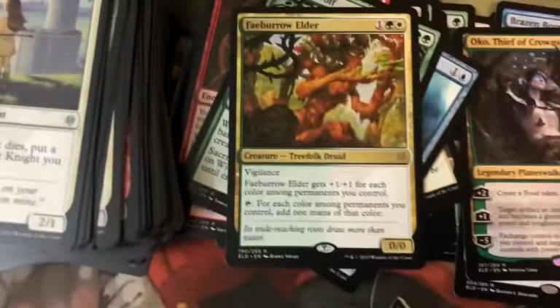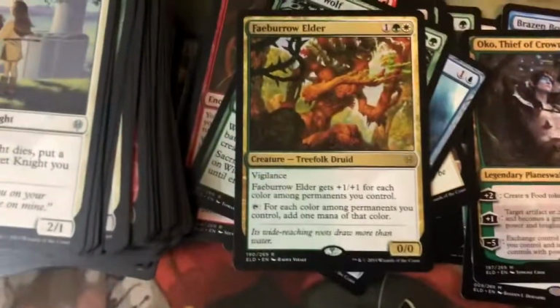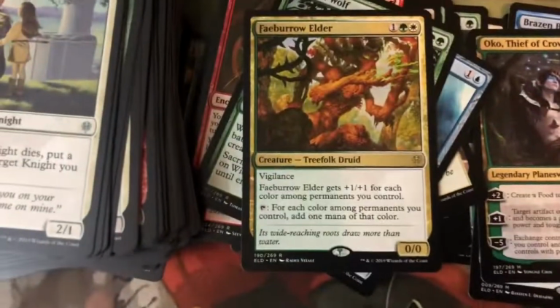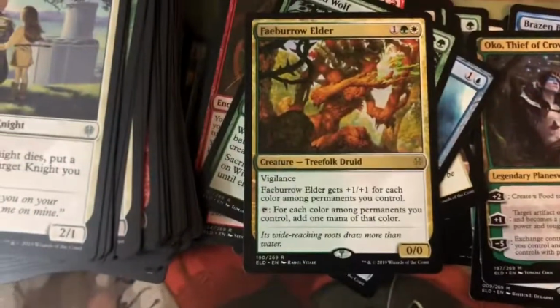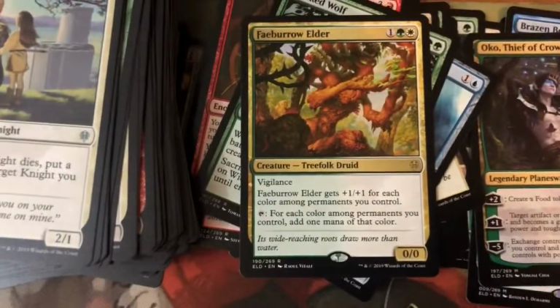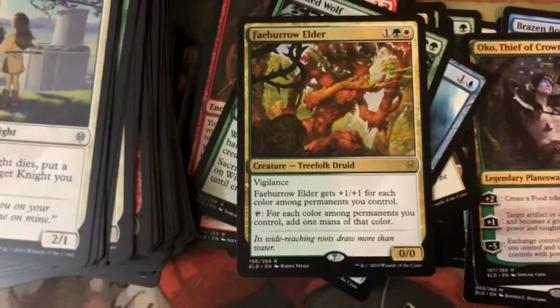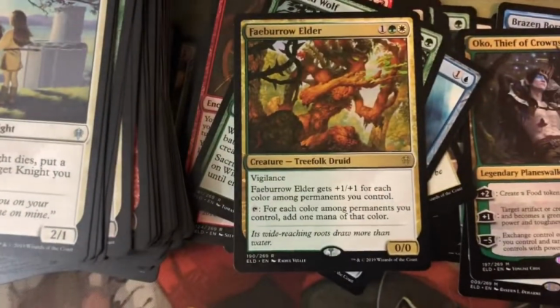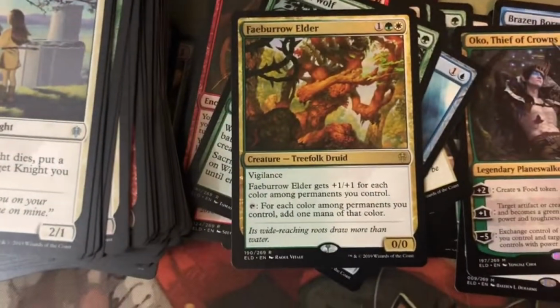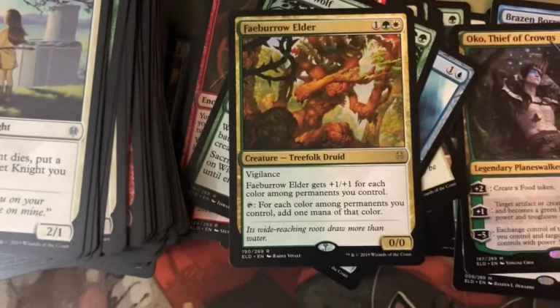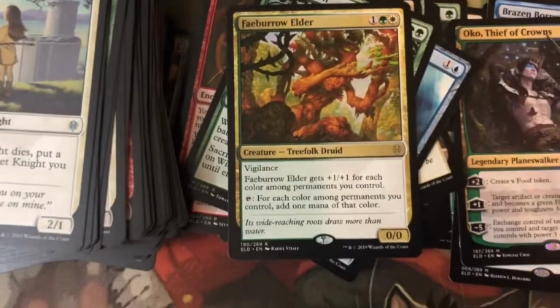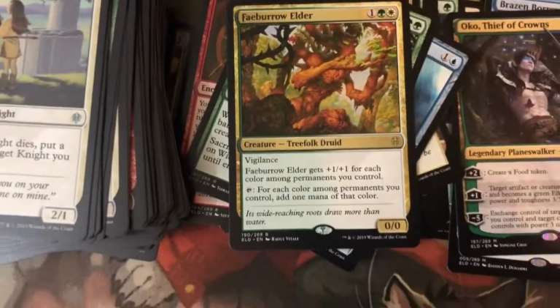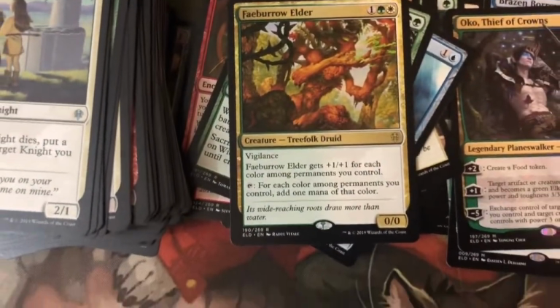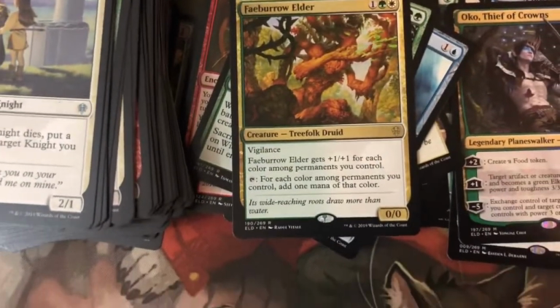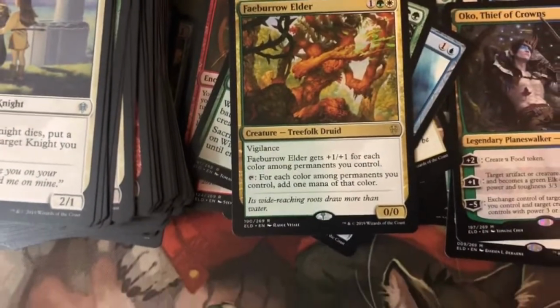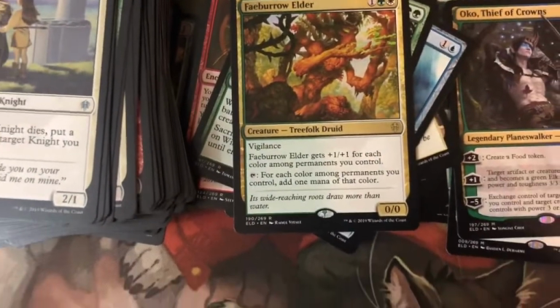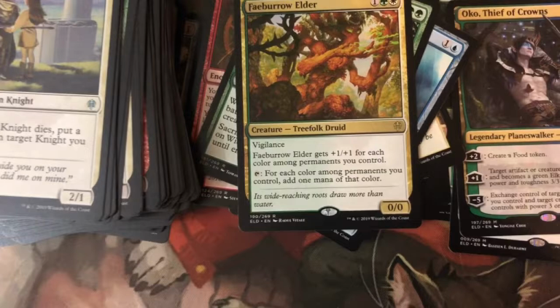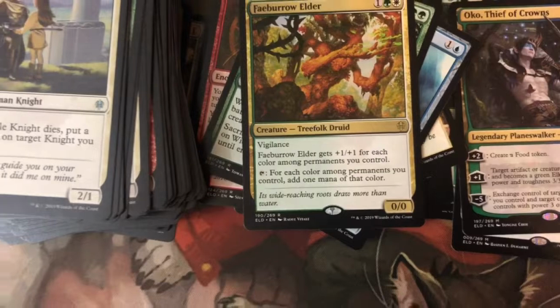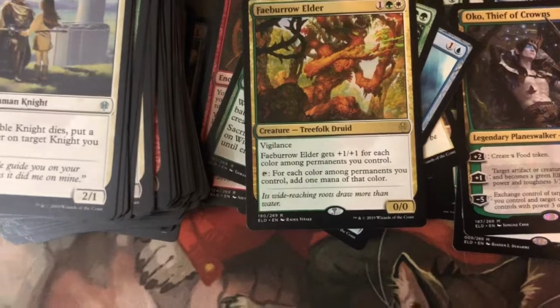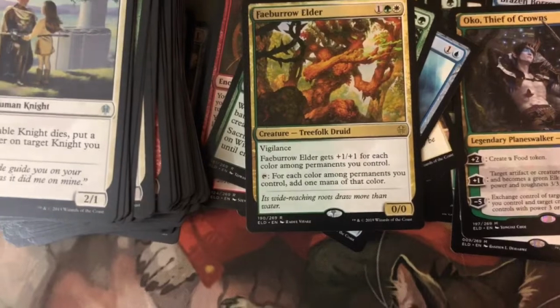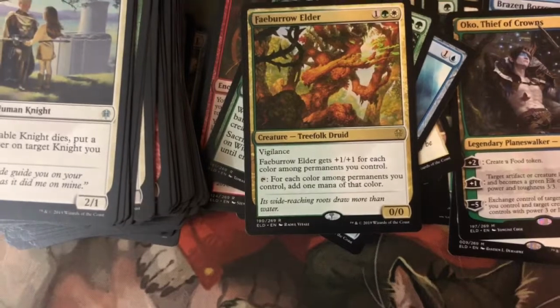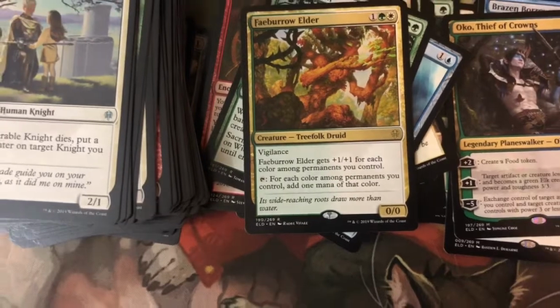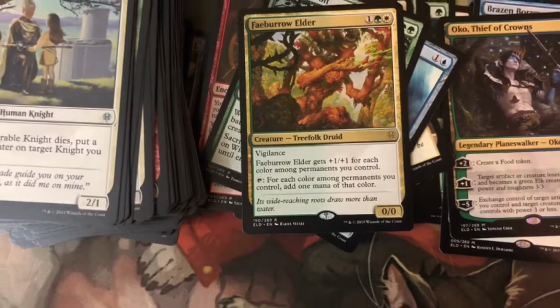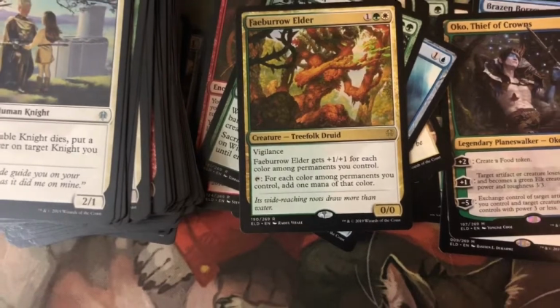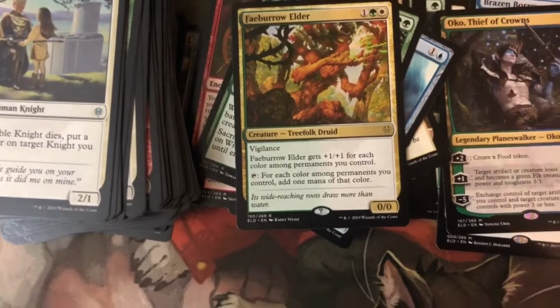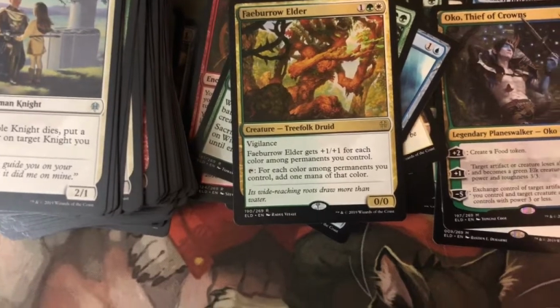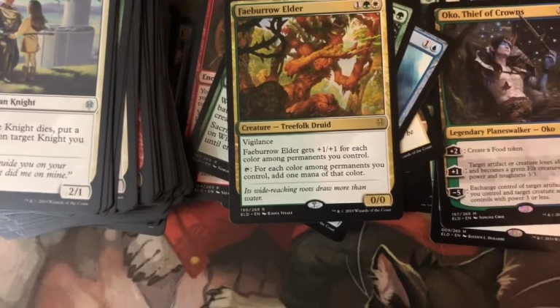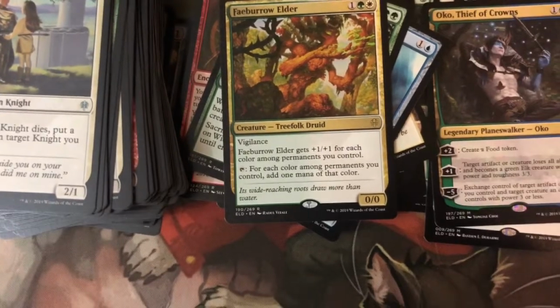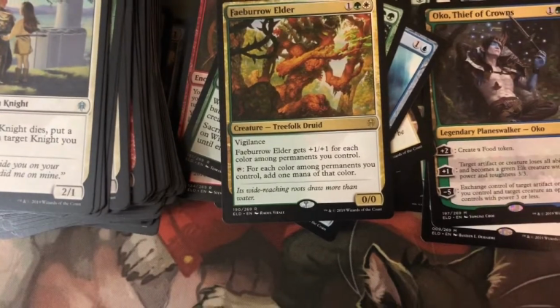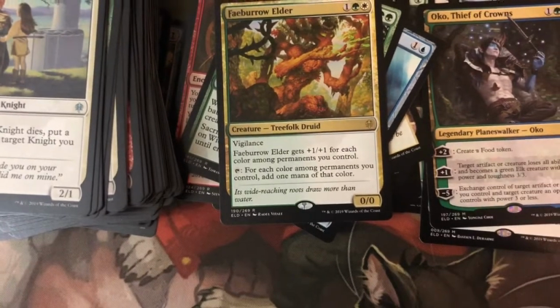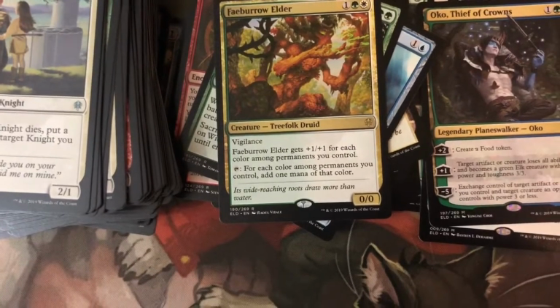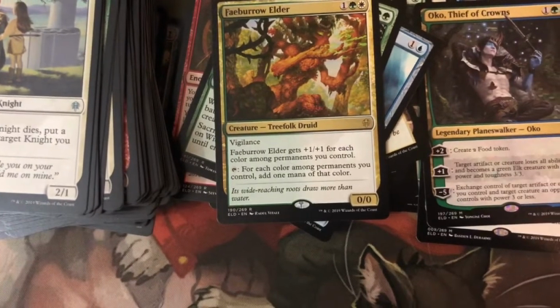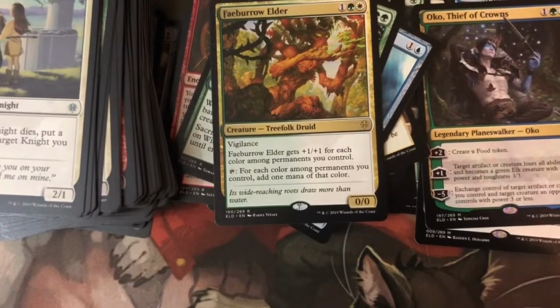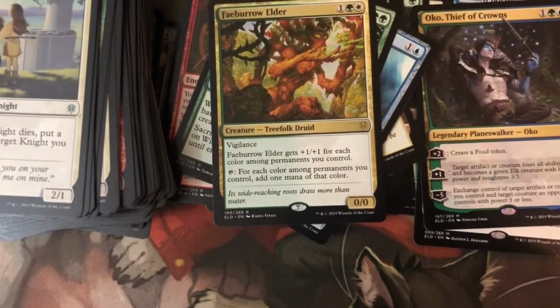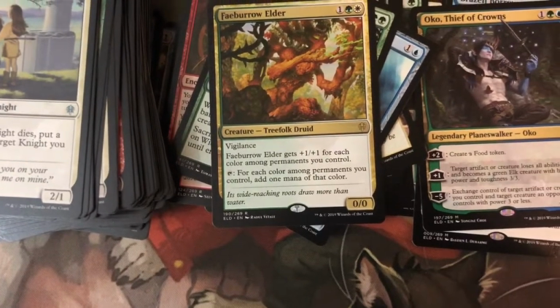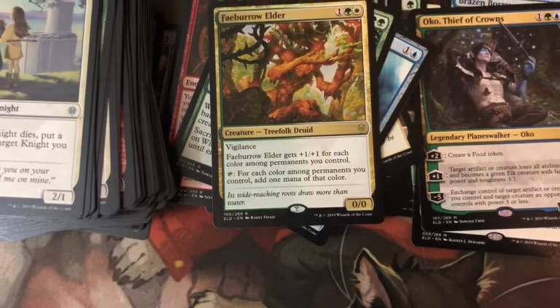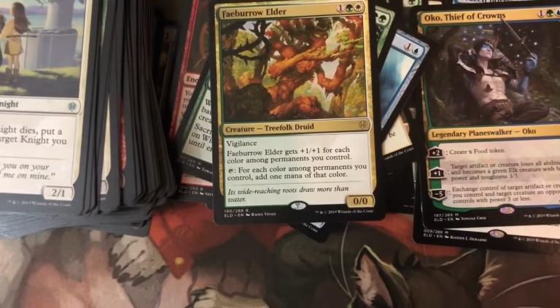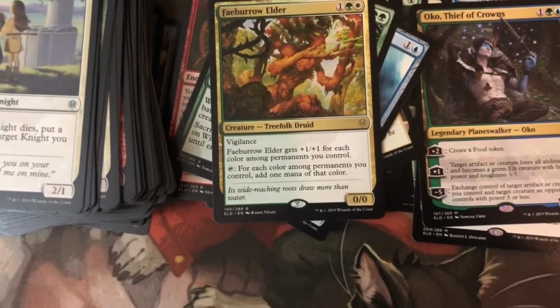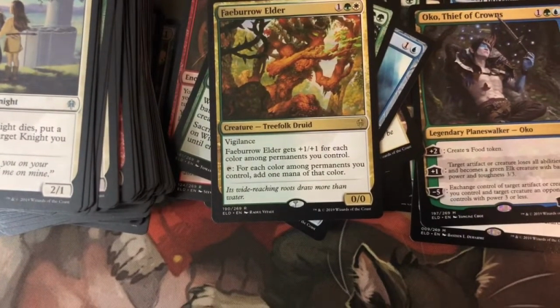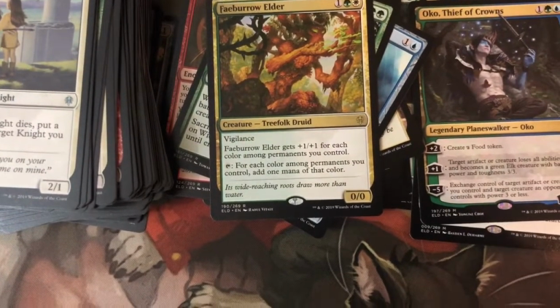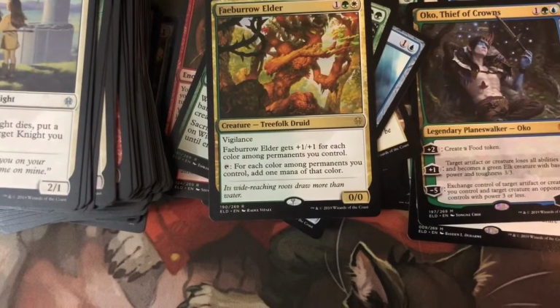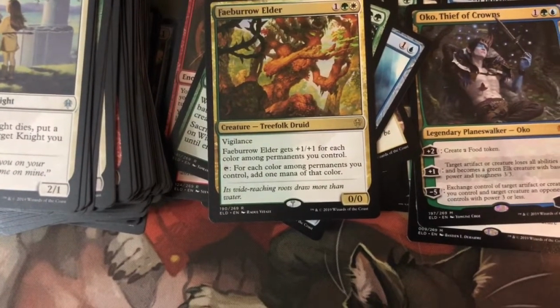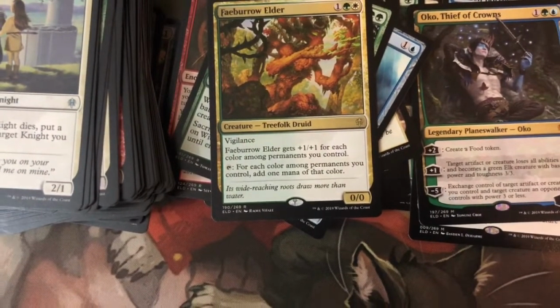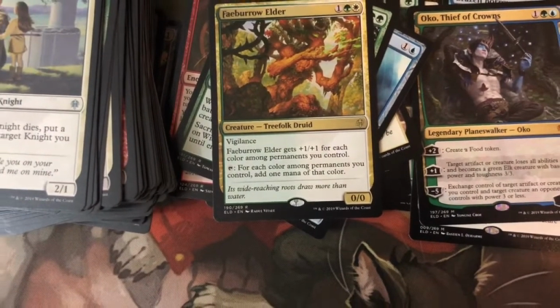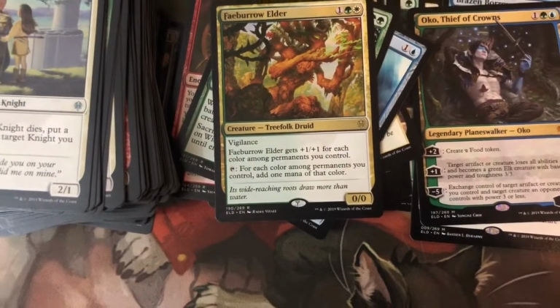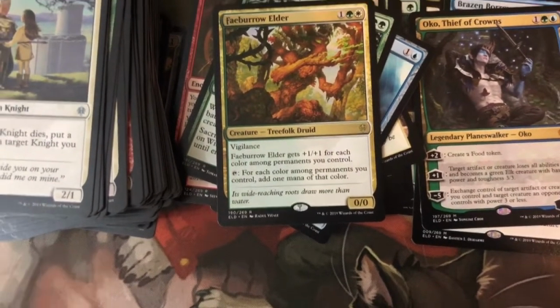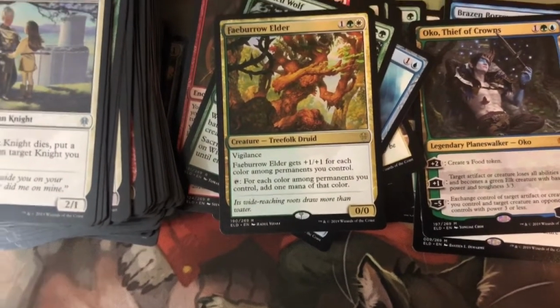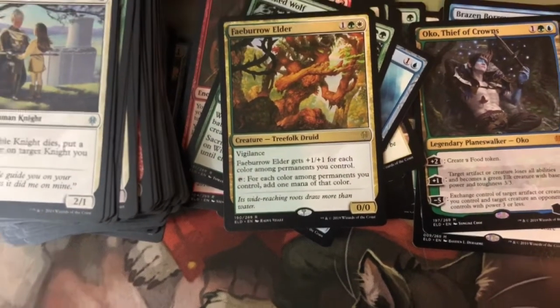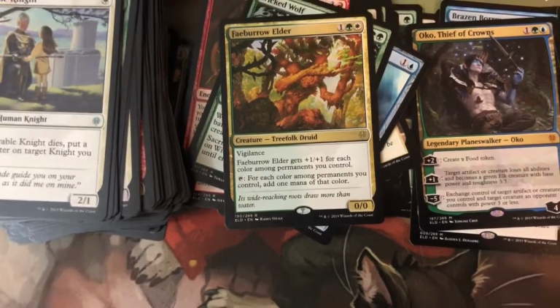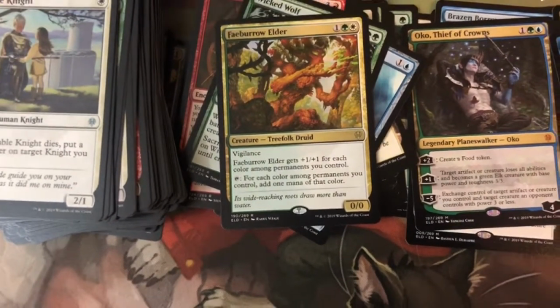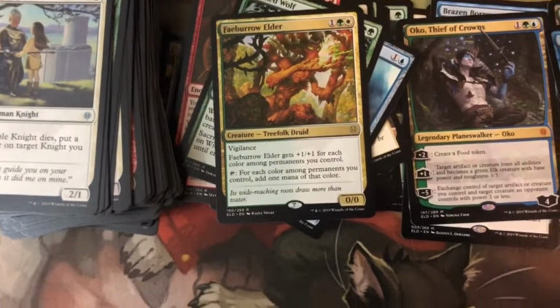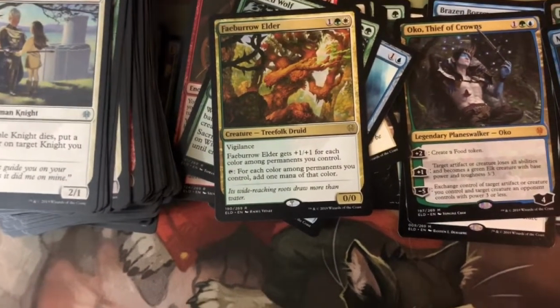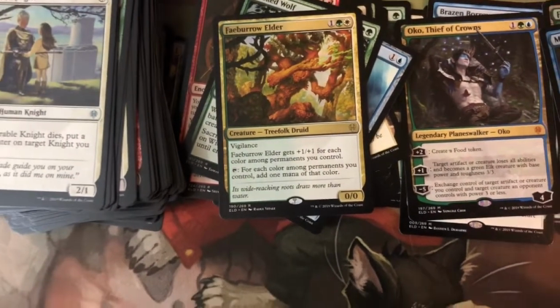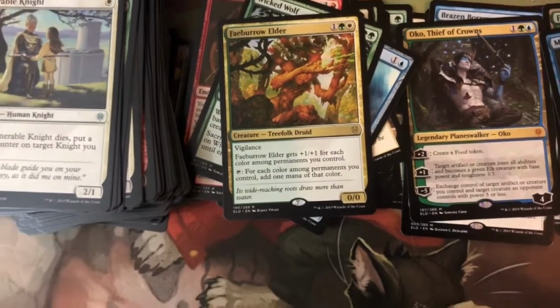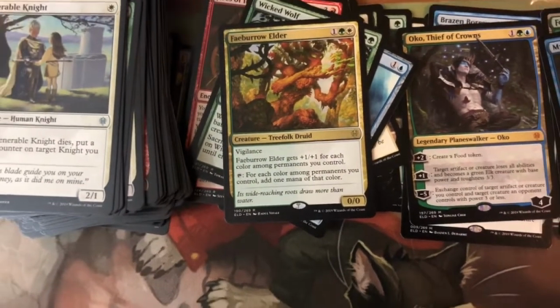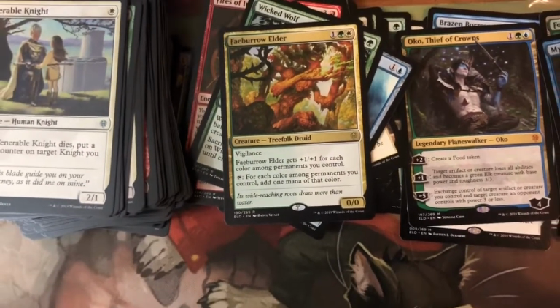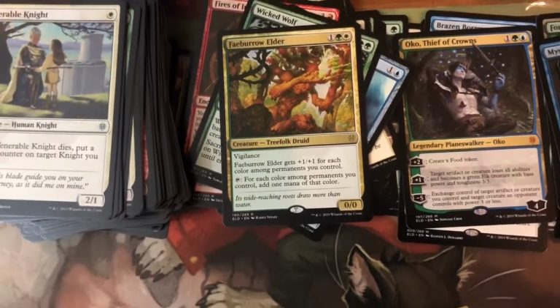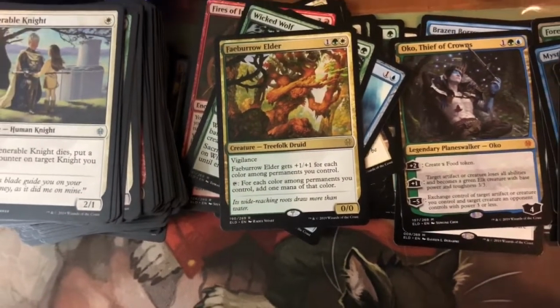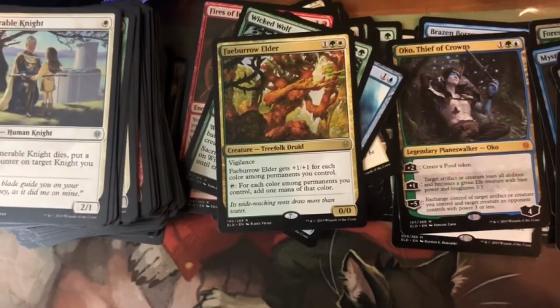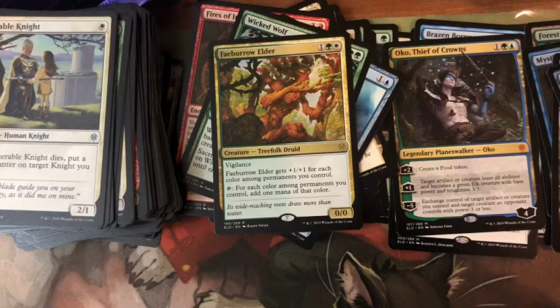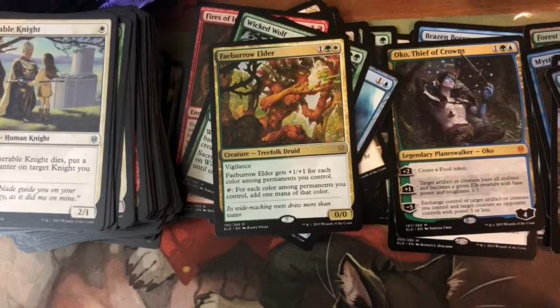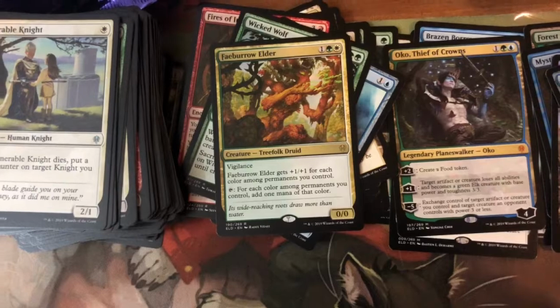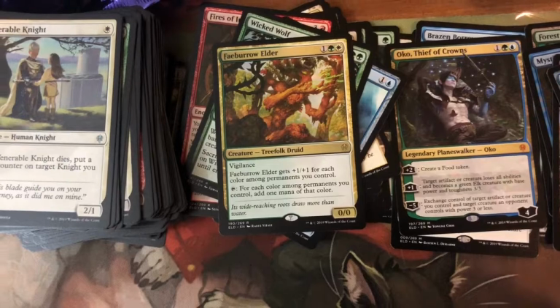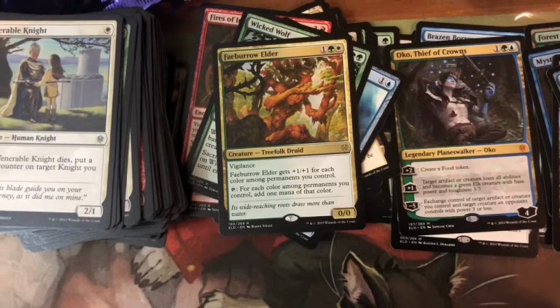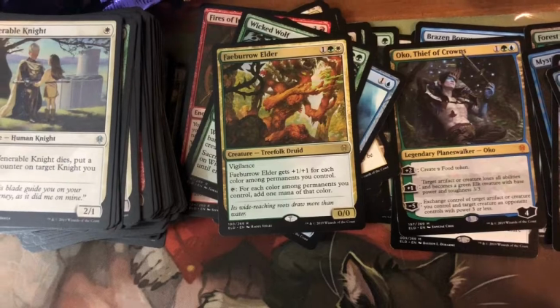Fey Burrow Elder — makes at least two mana, has 2/2 vigilance, can get bigger, cast for two mana. Pretty good.